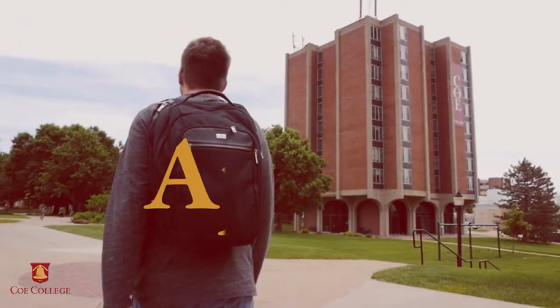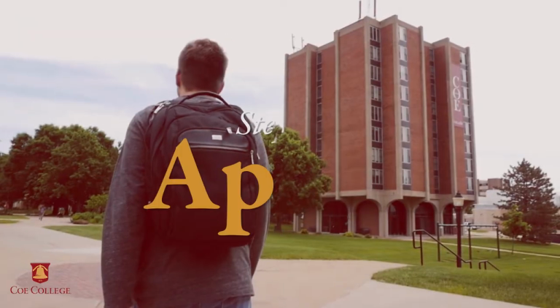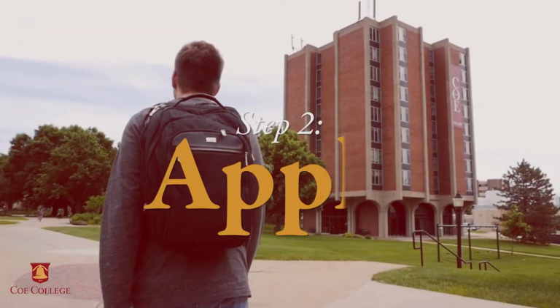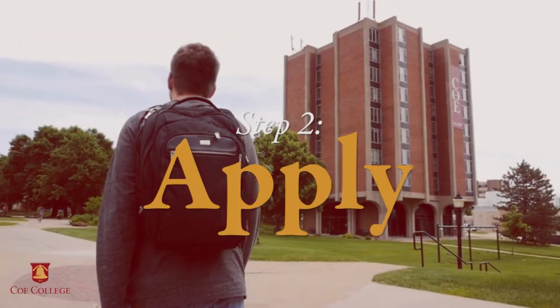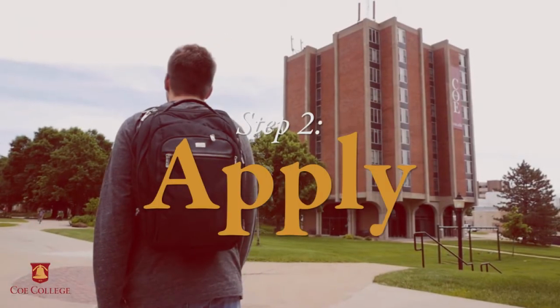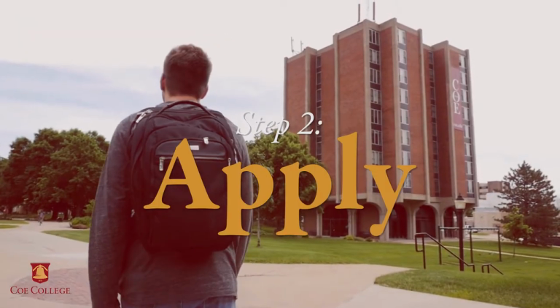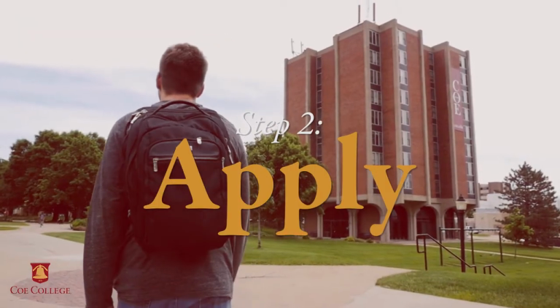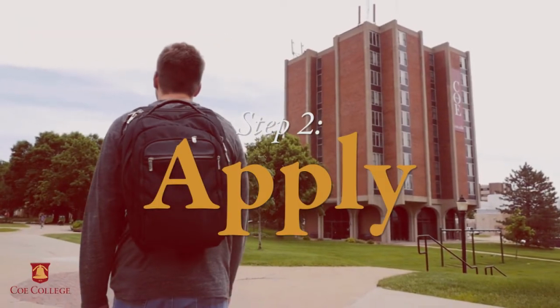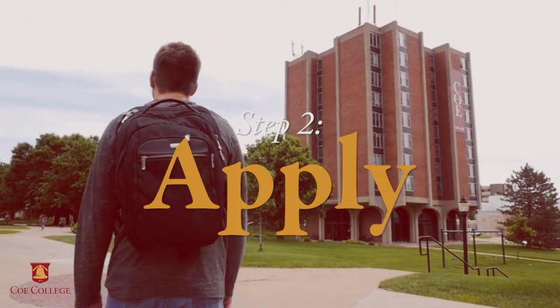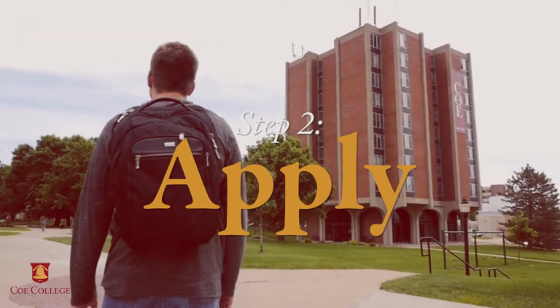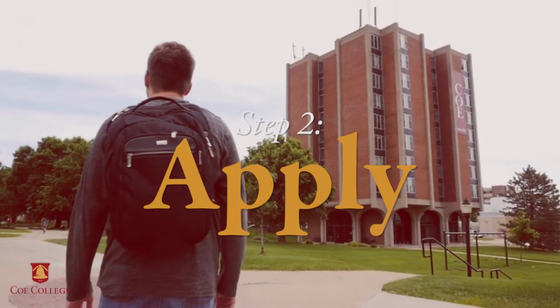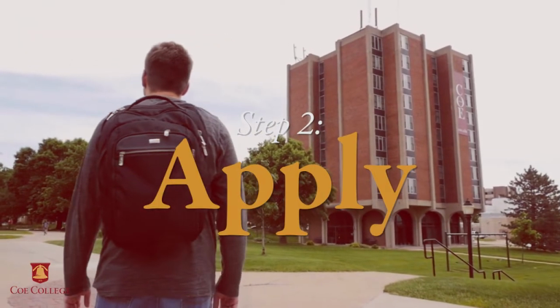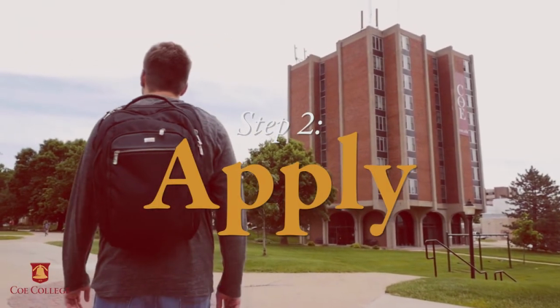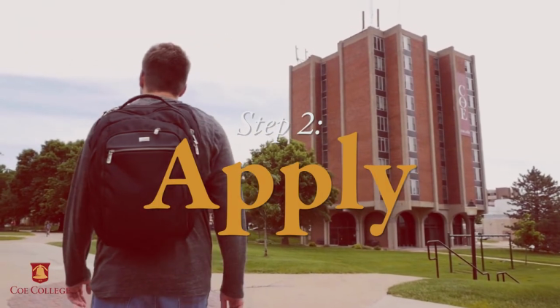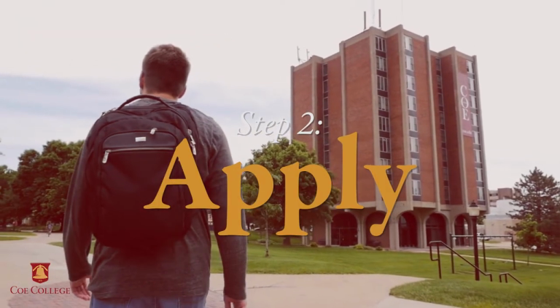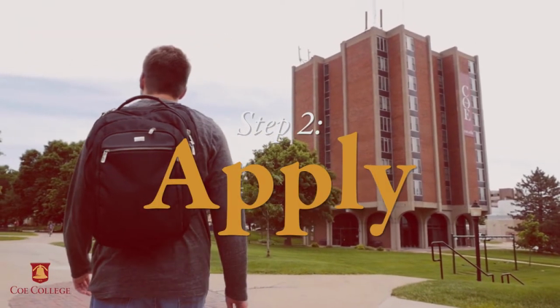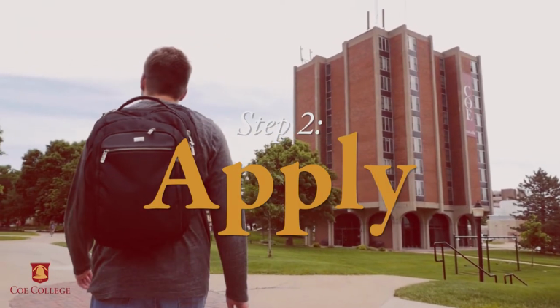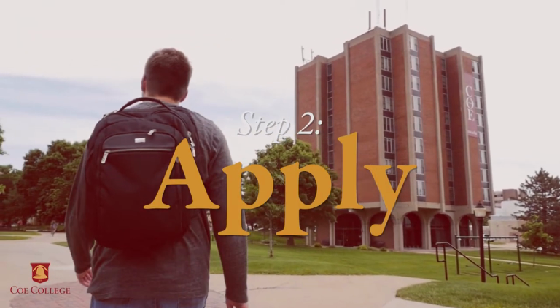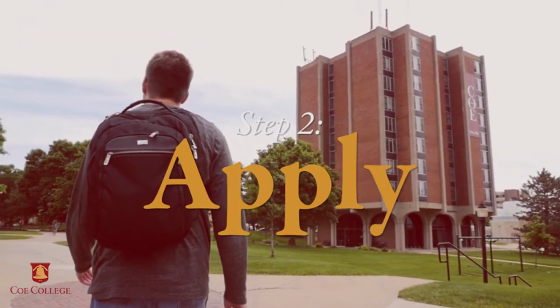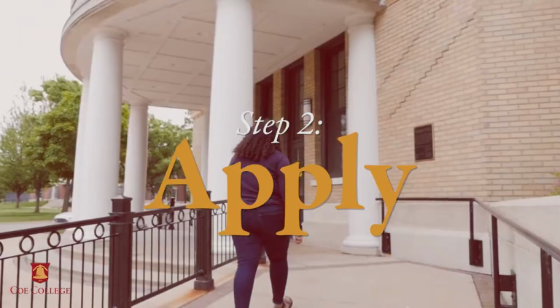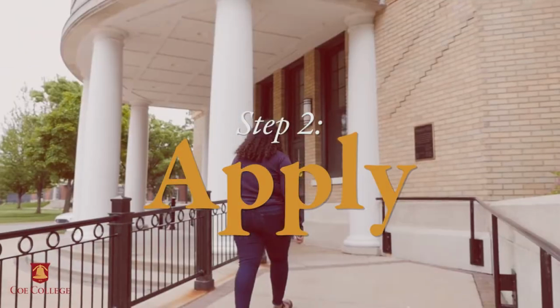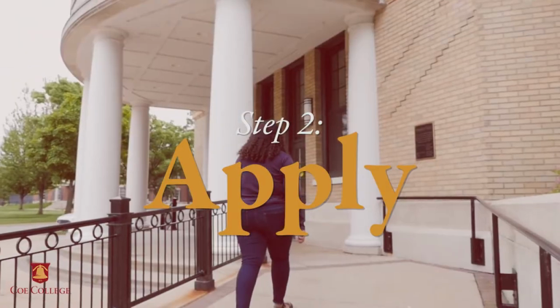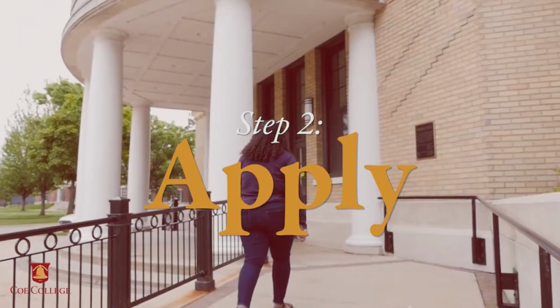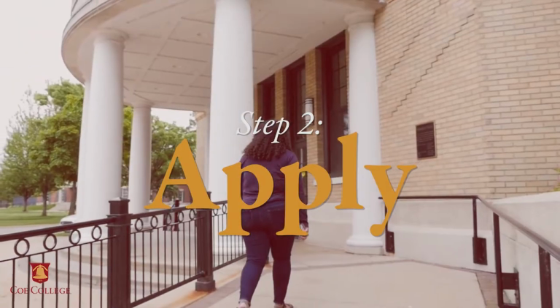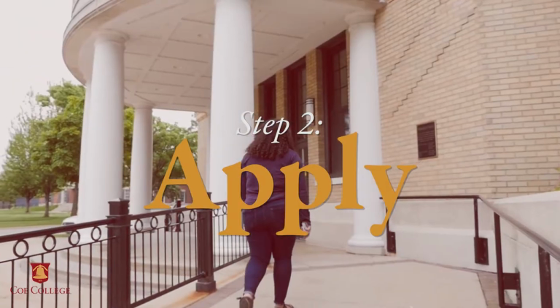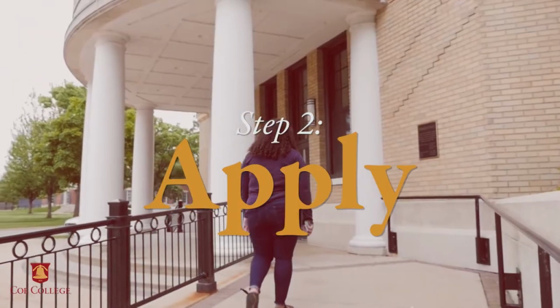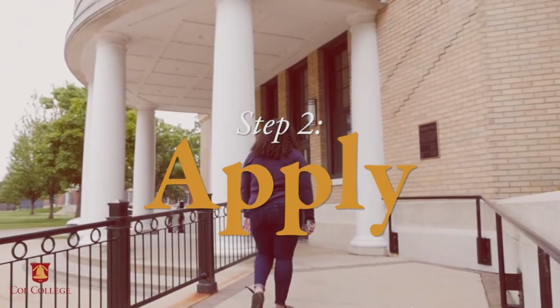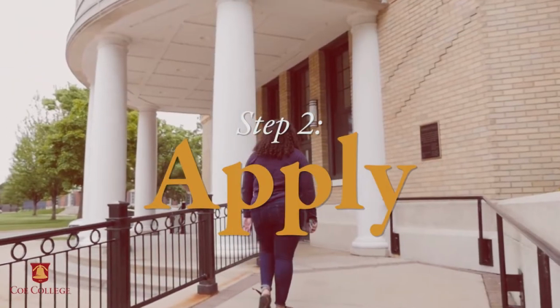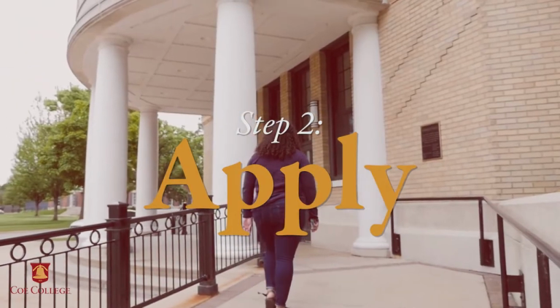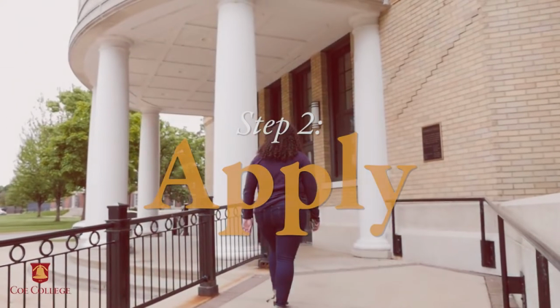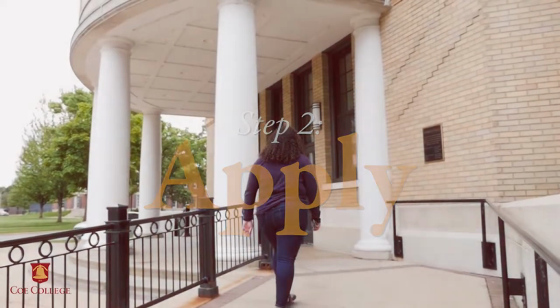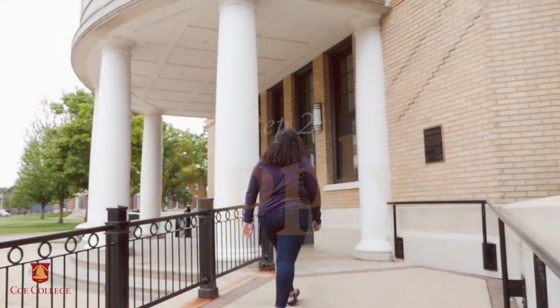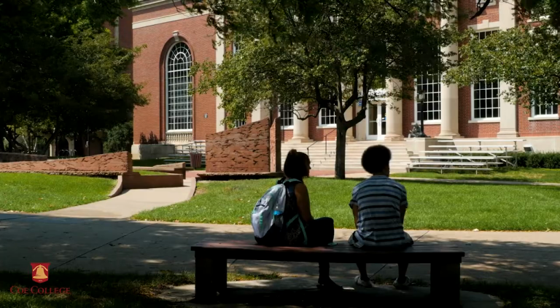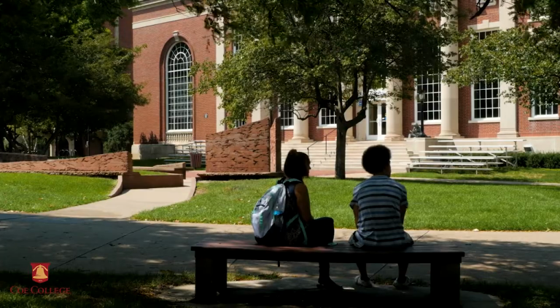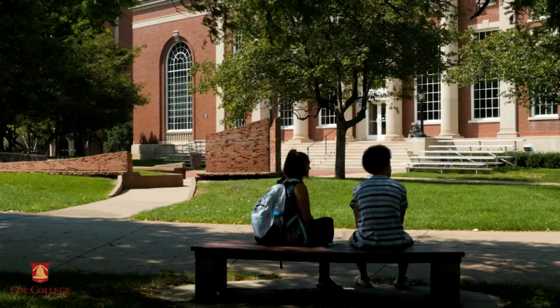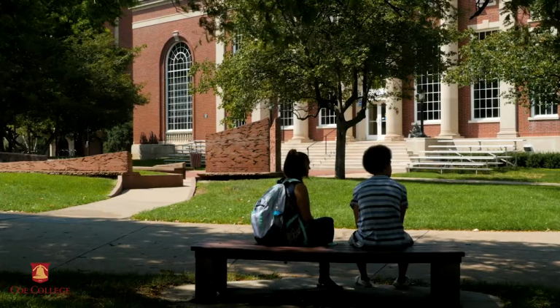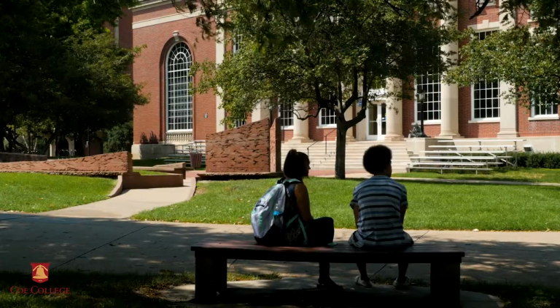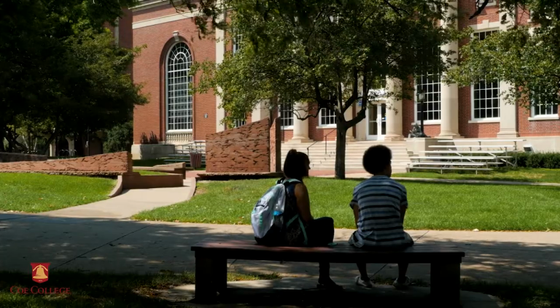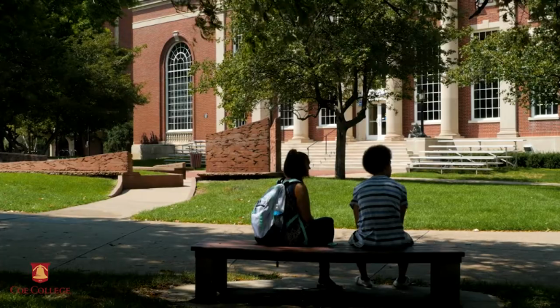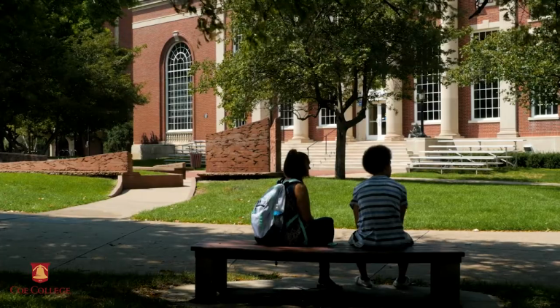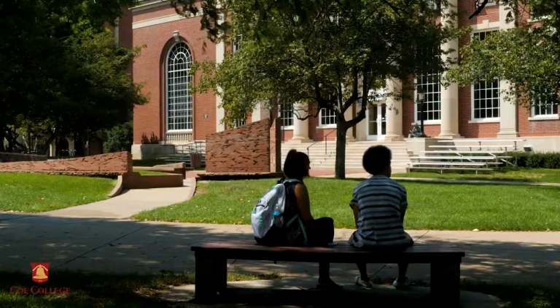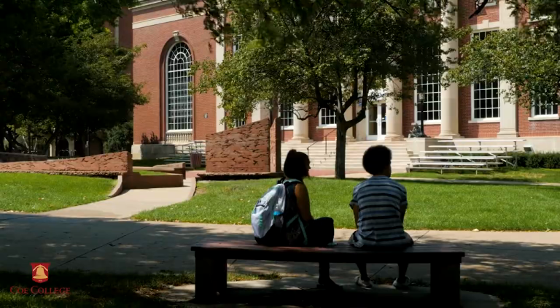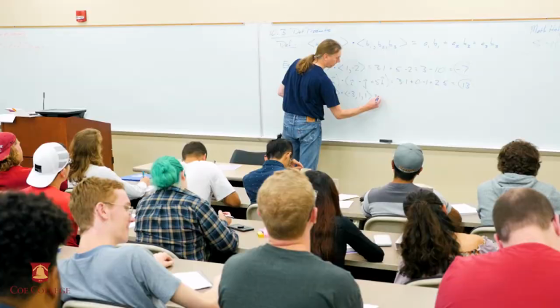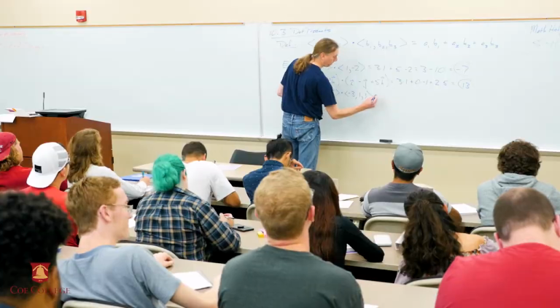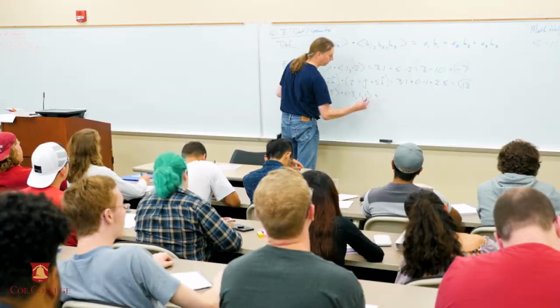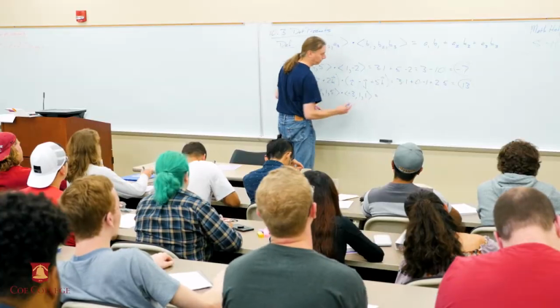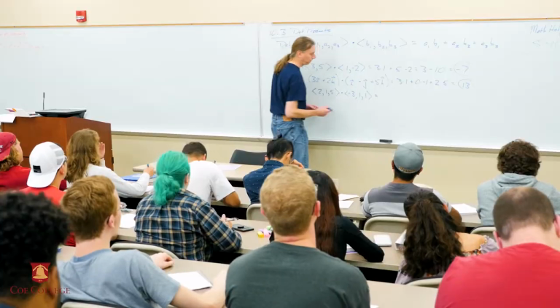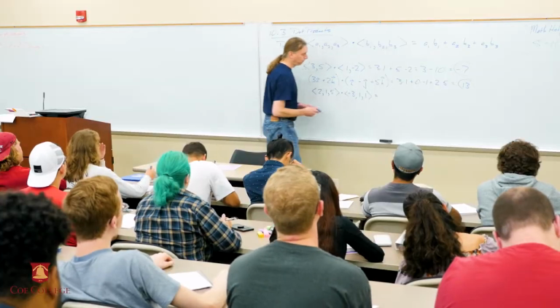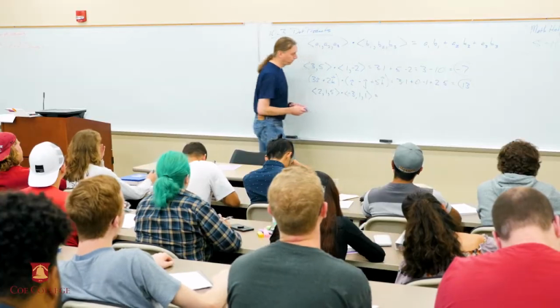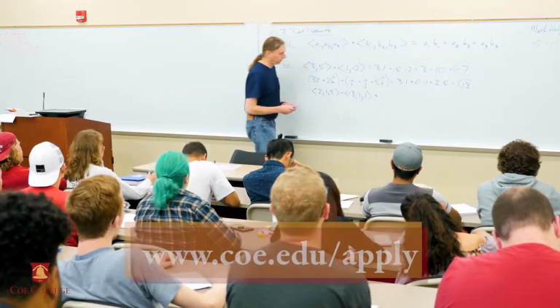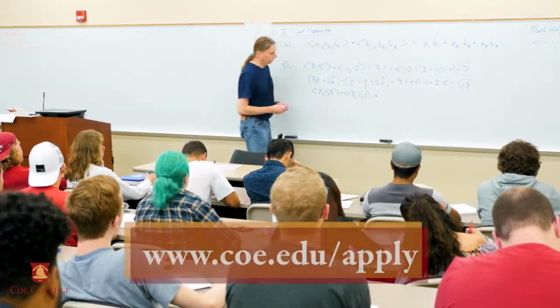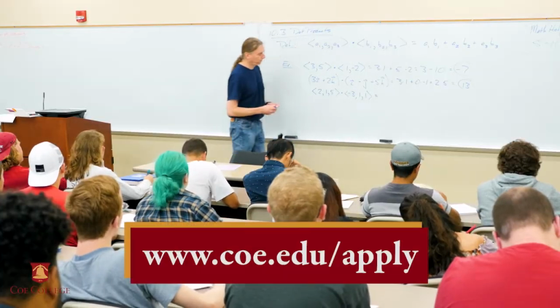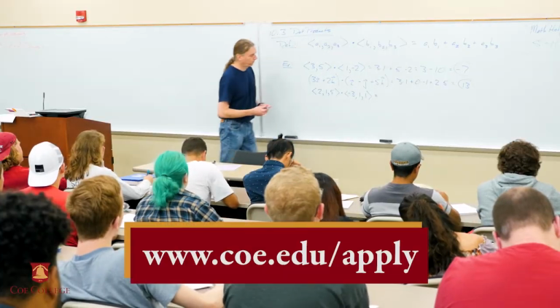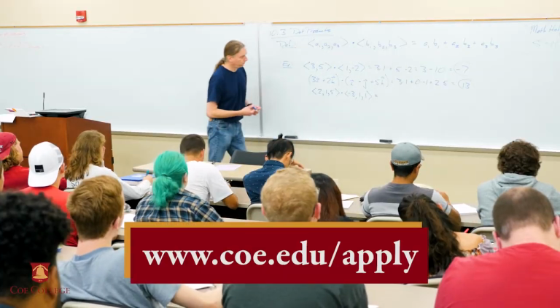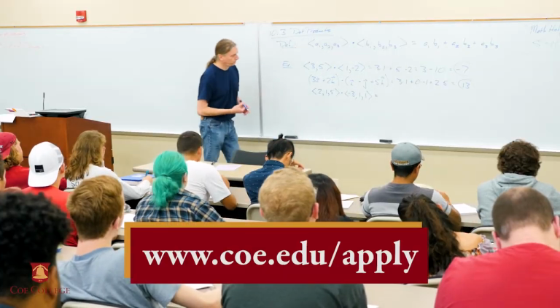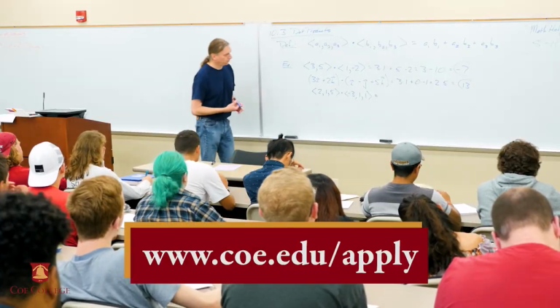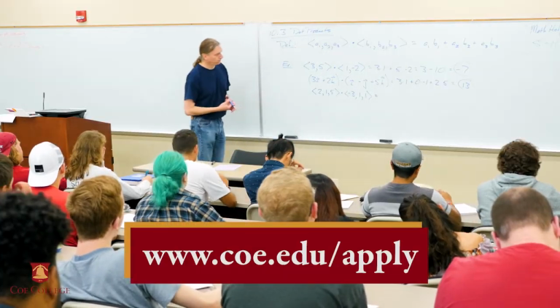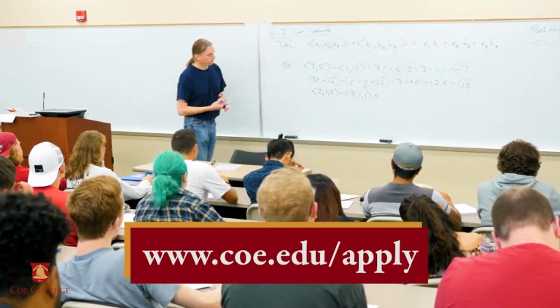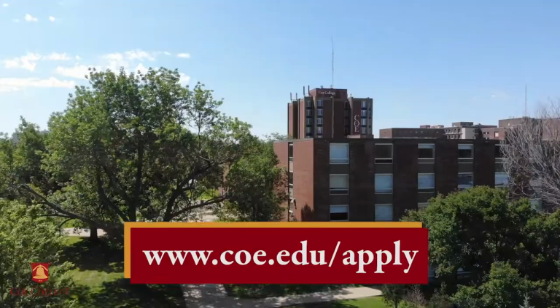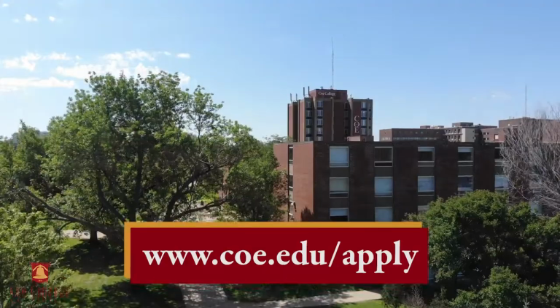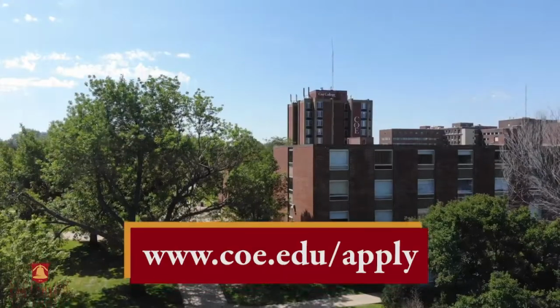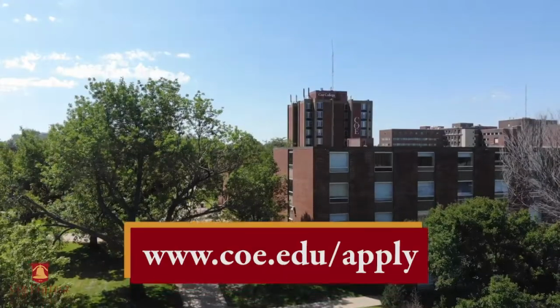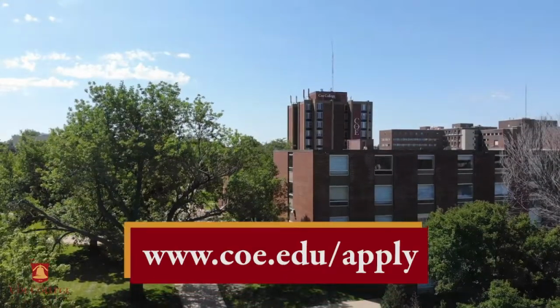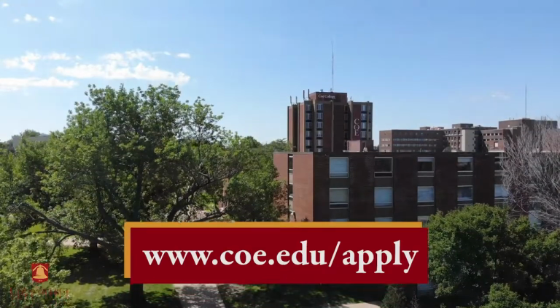Step 2: apply. You must apply and be admitted to Coe College unconditionally. Application information can be found at coe.edu.